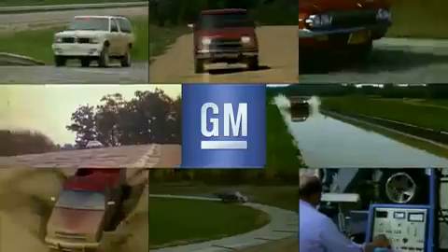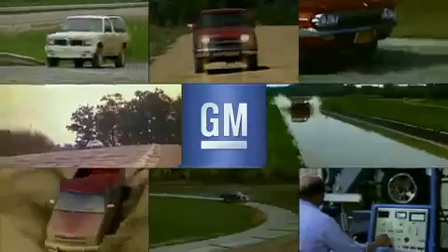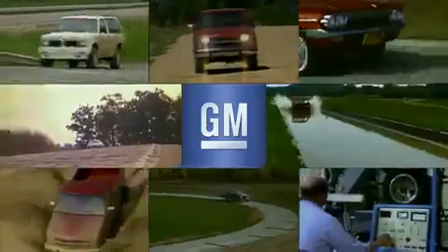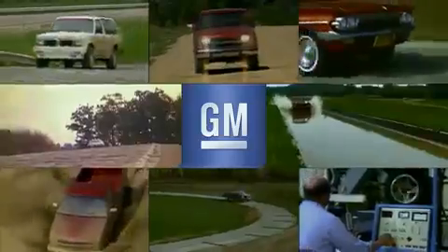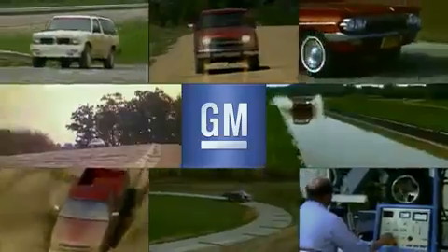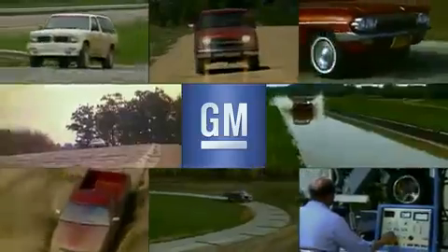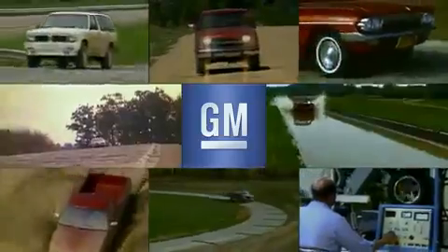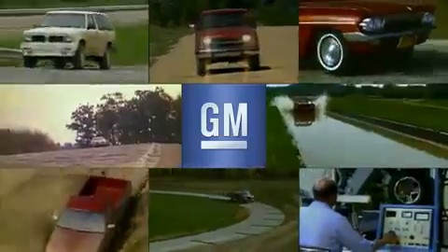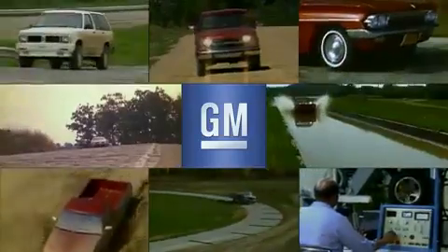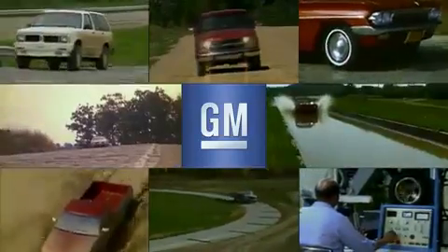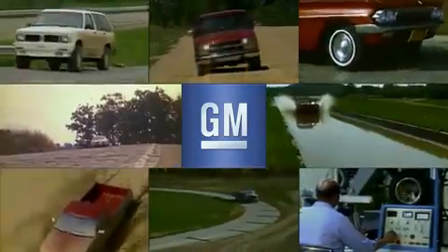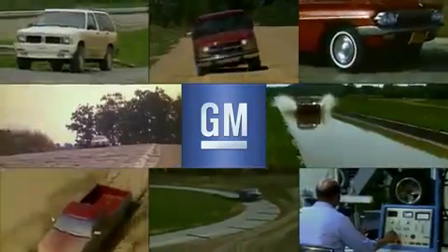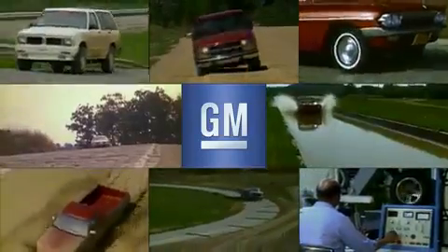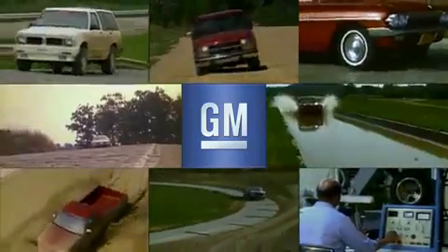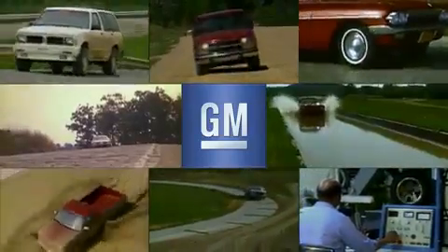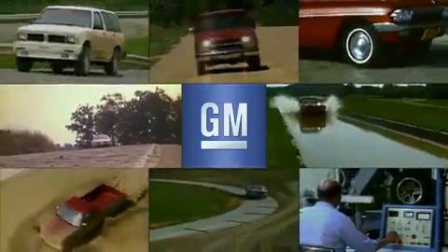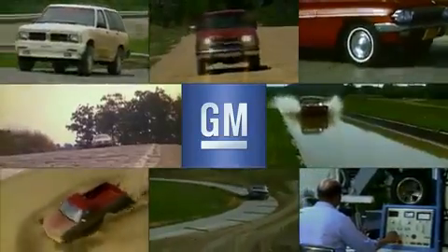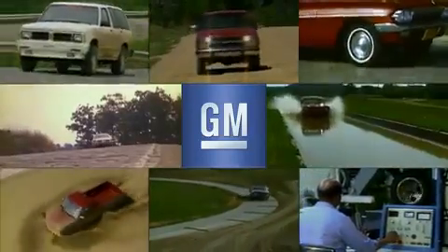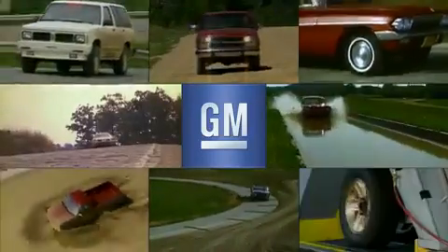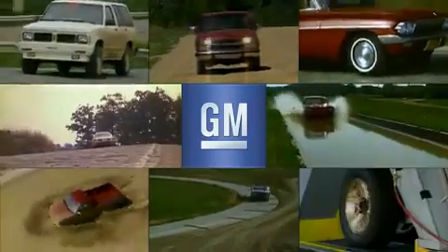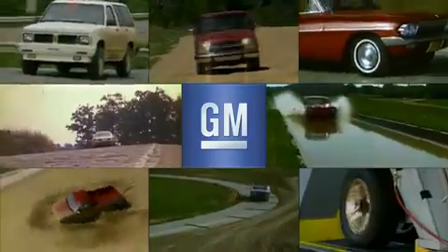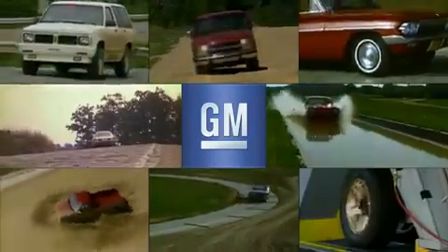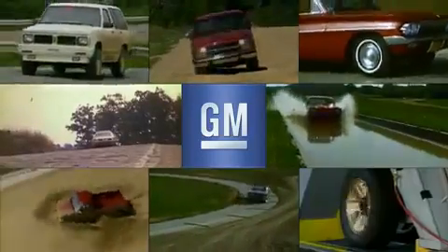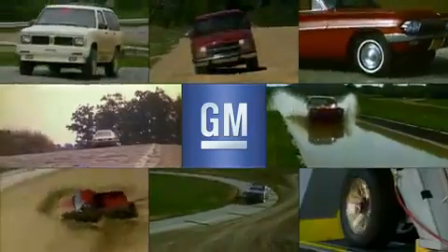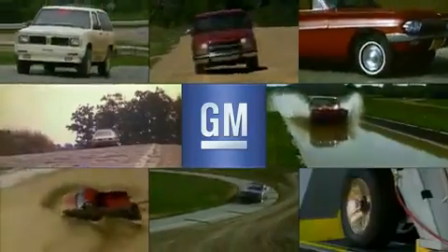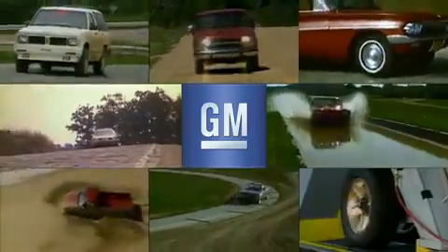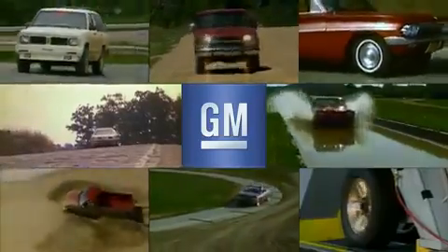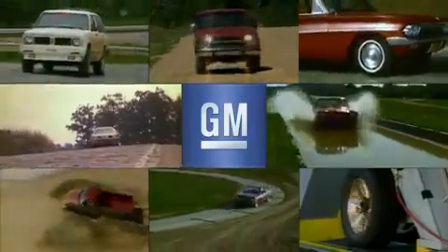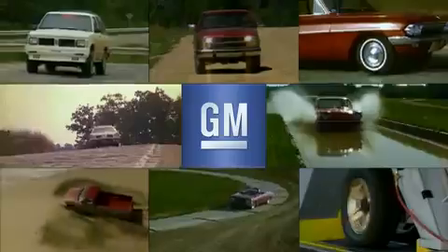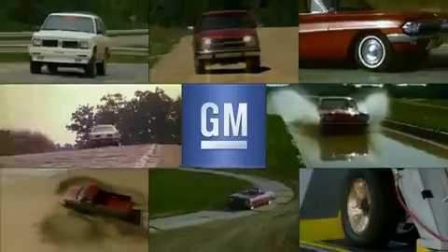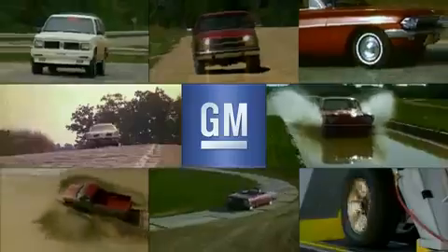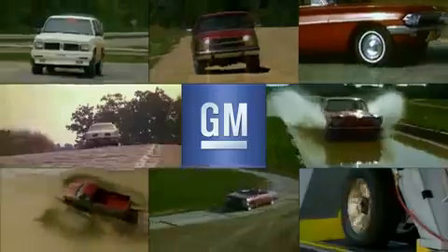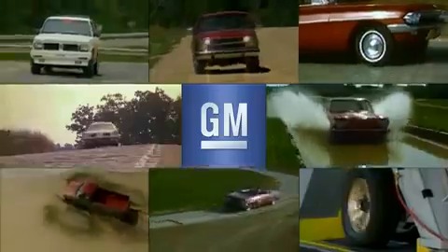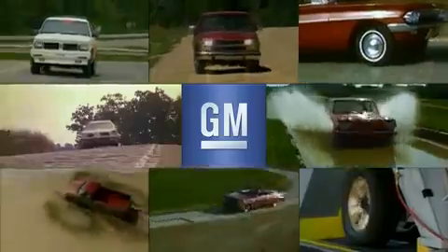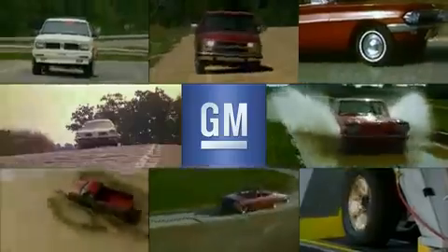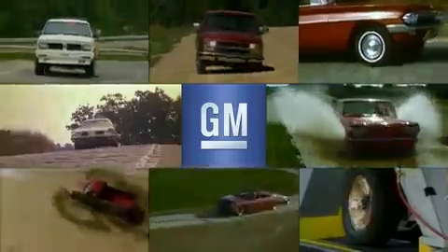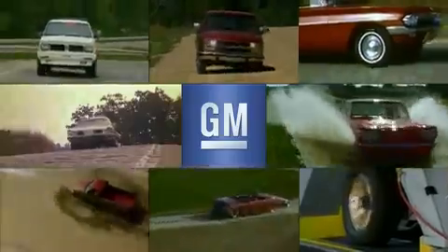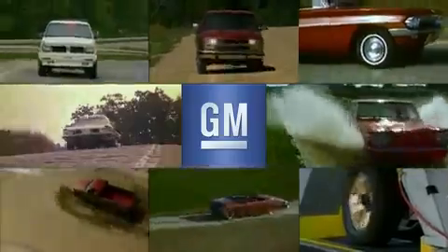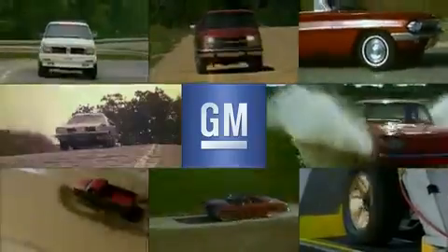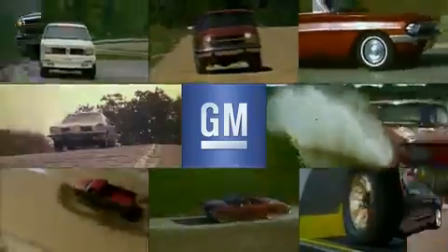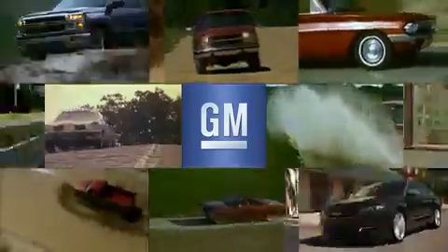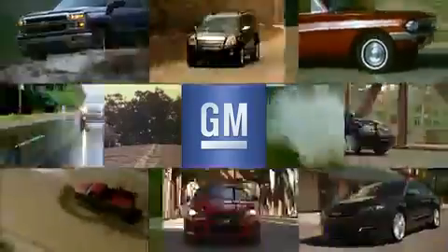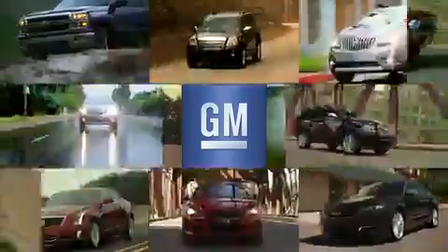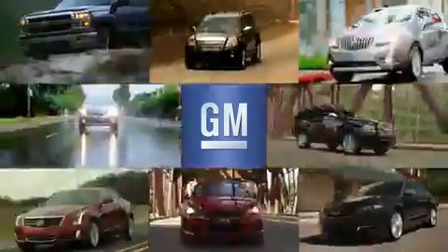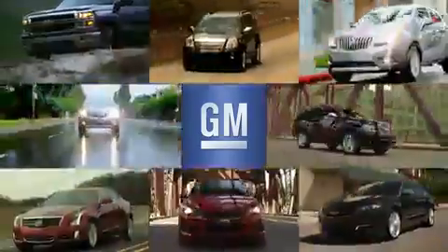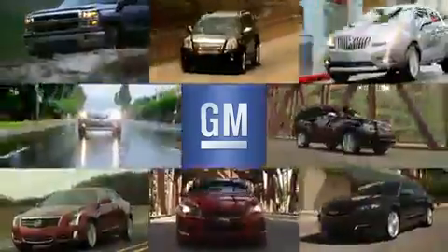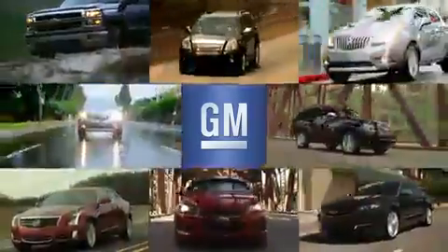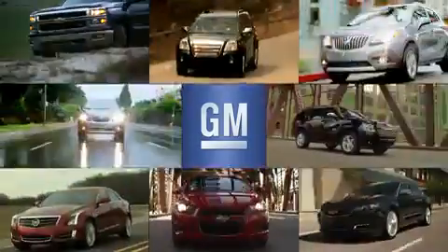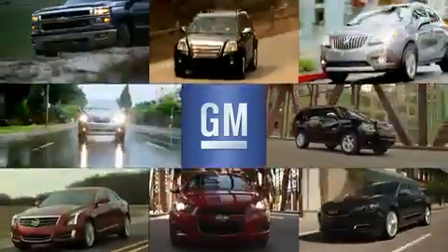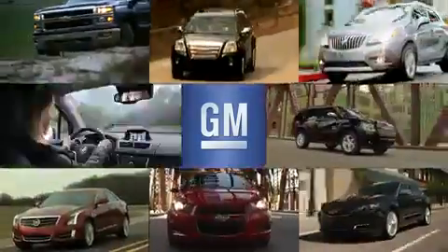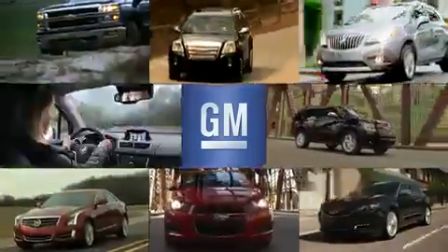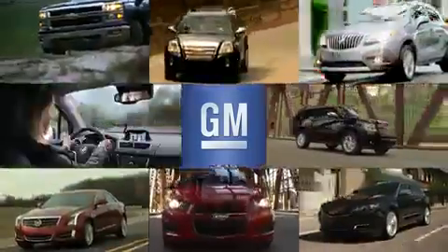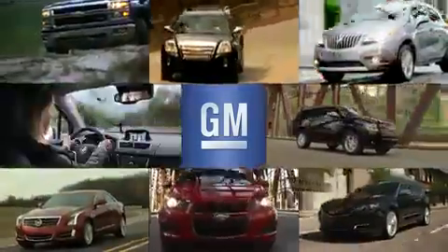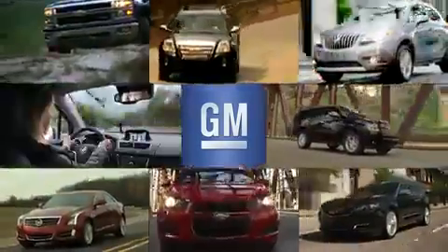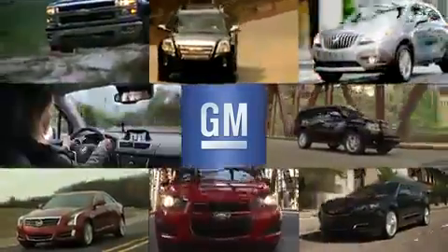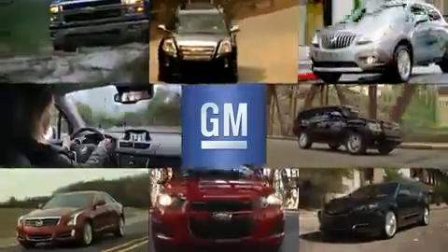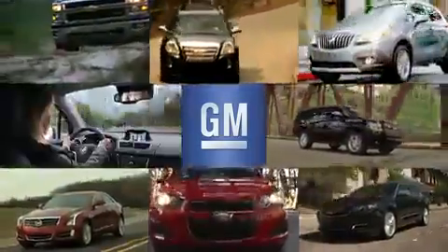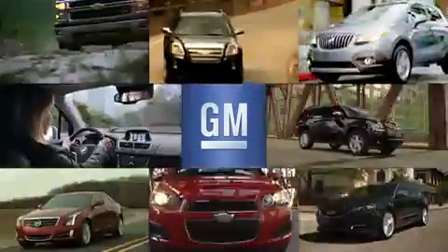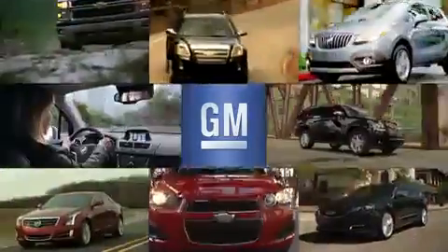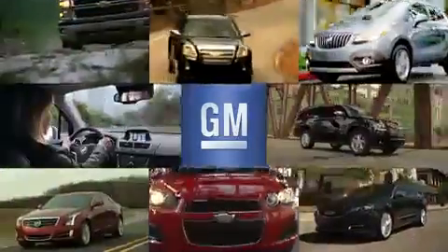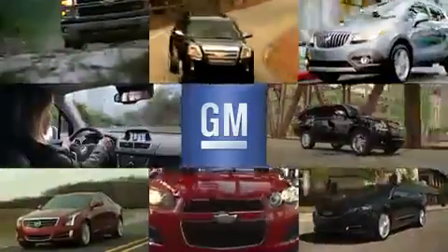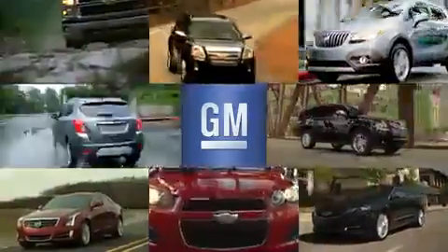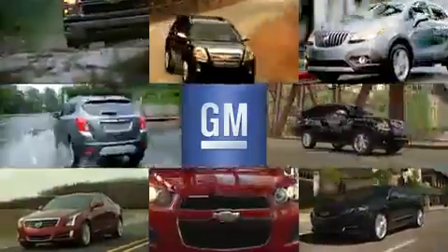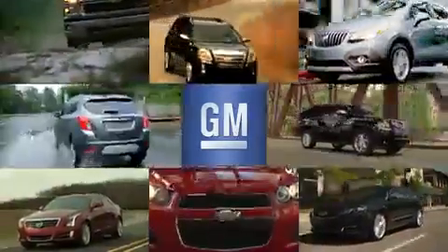By doing these physical tests, the team at Milford can be confident that the vehicle will be able to handle whatever roads the customer drives.